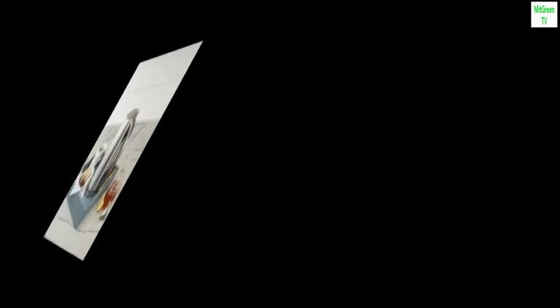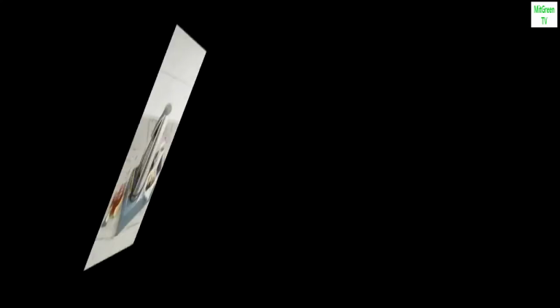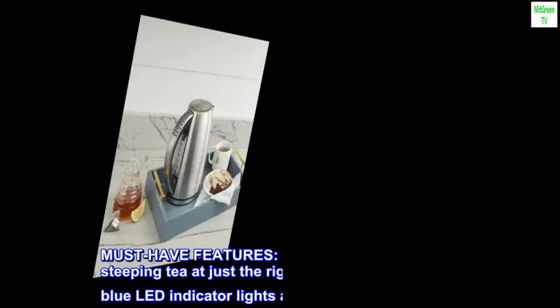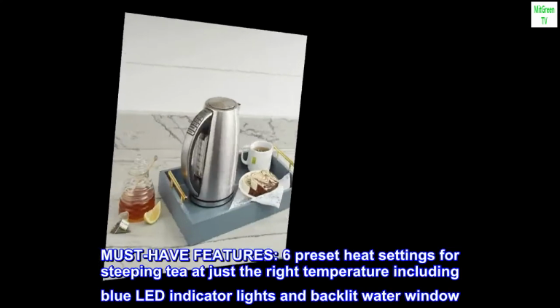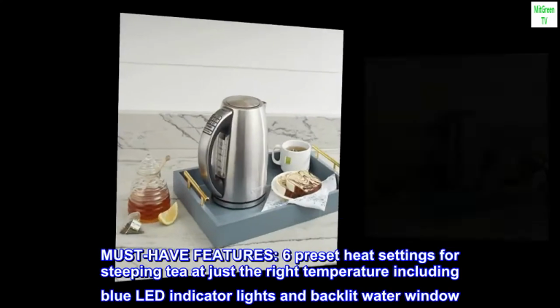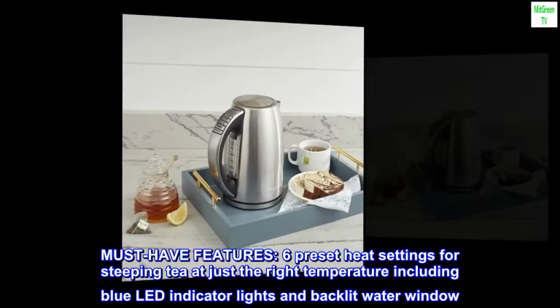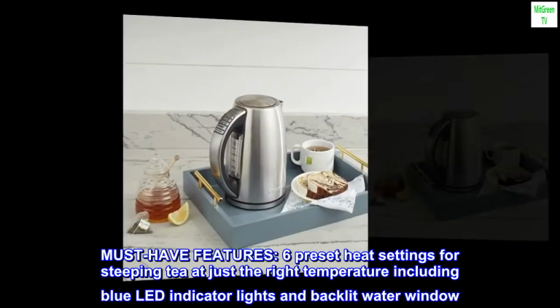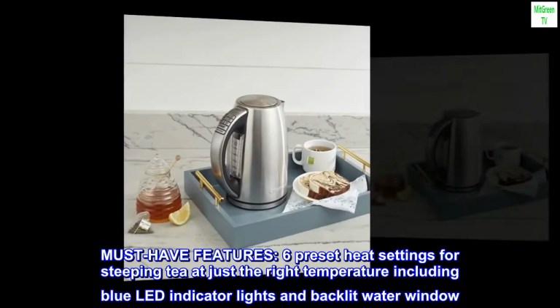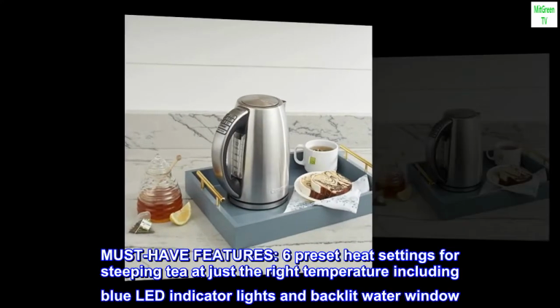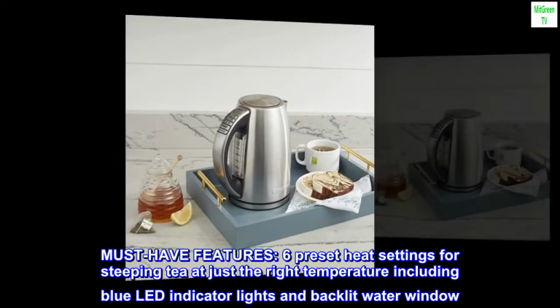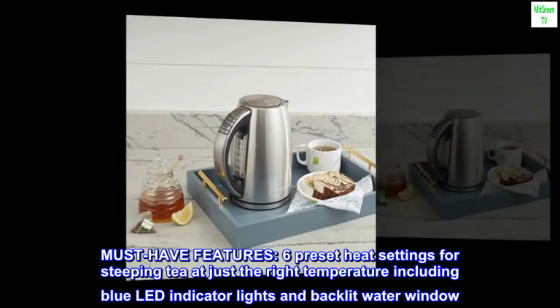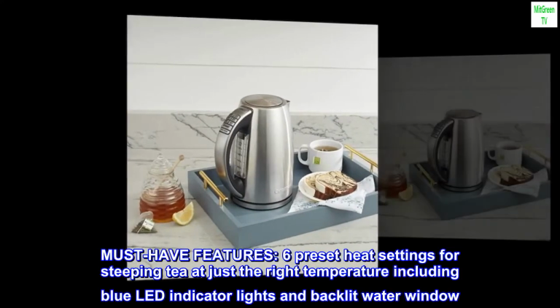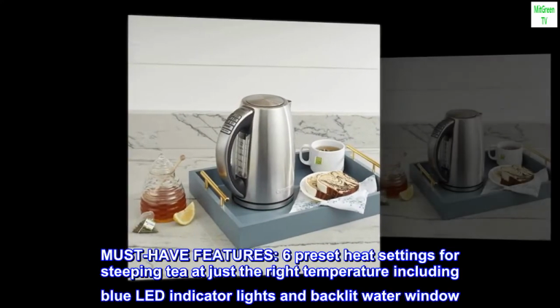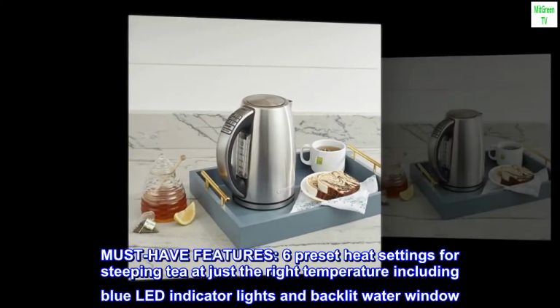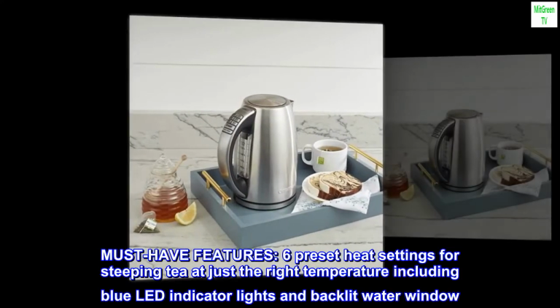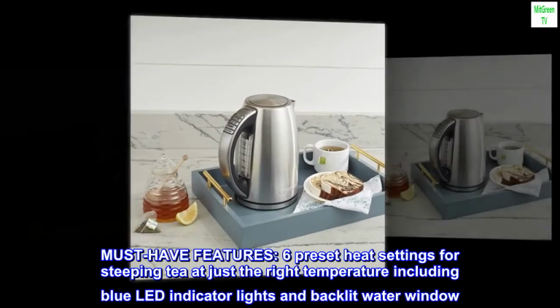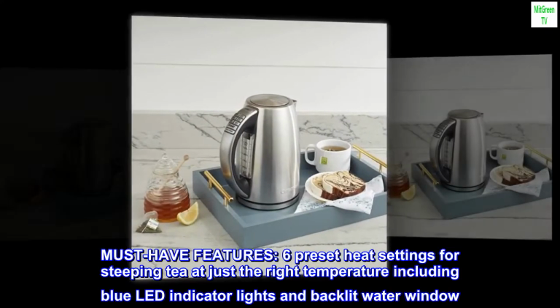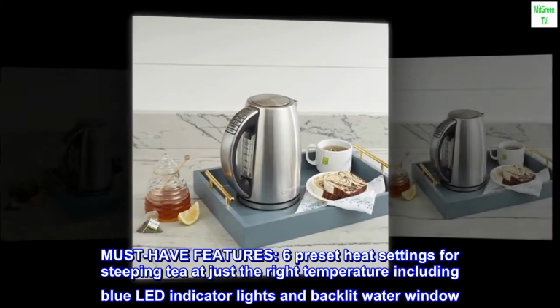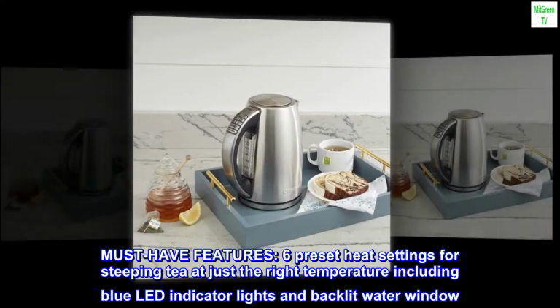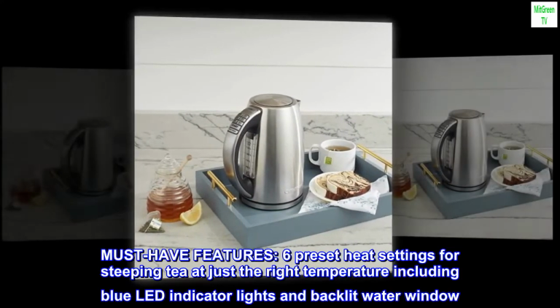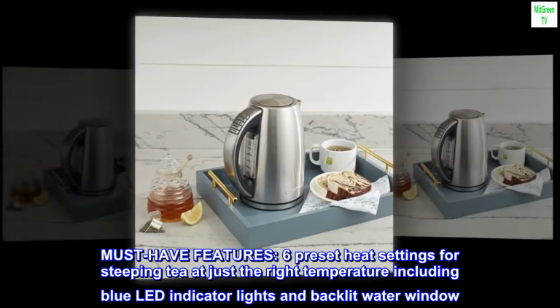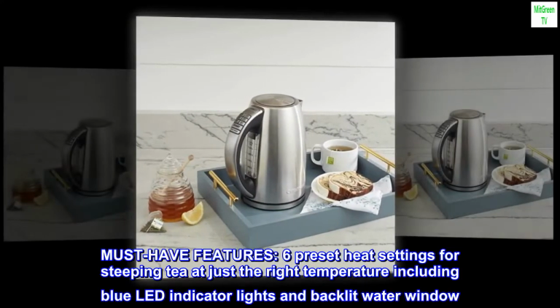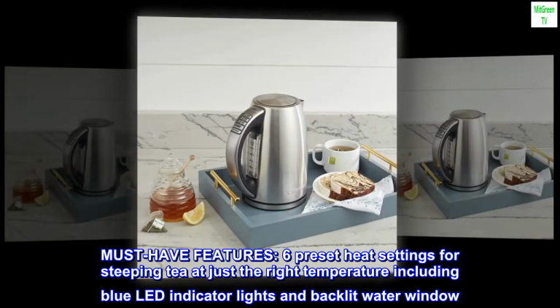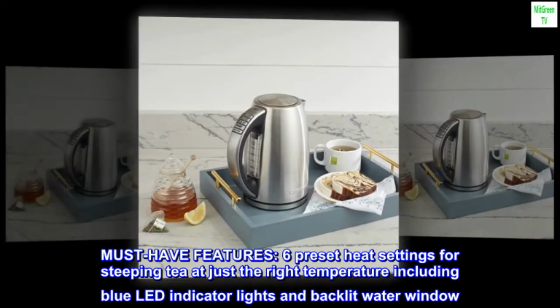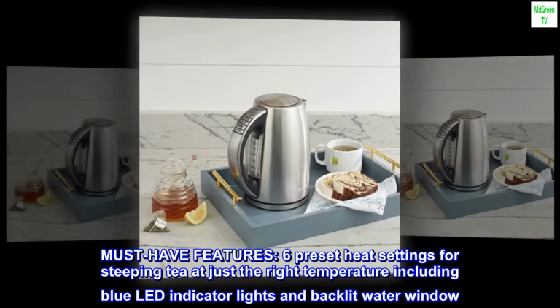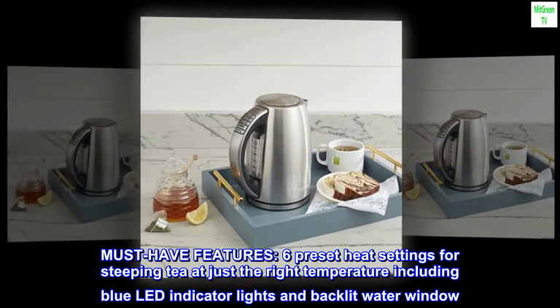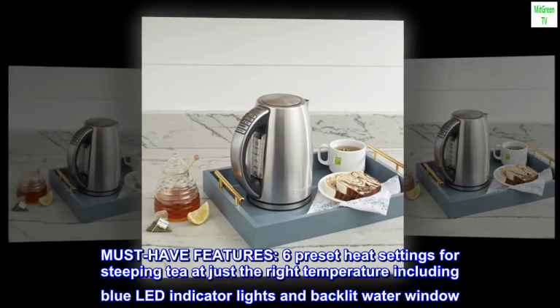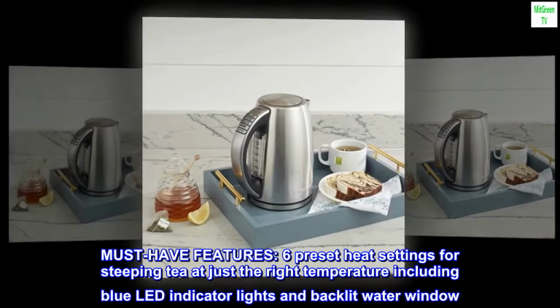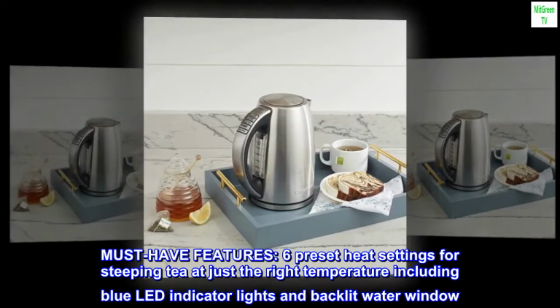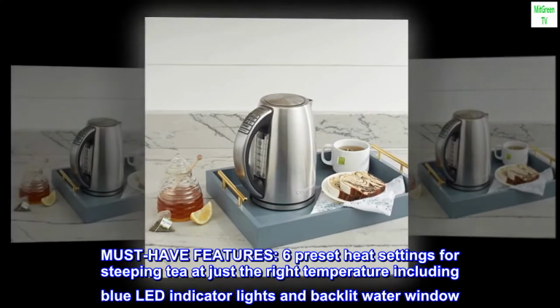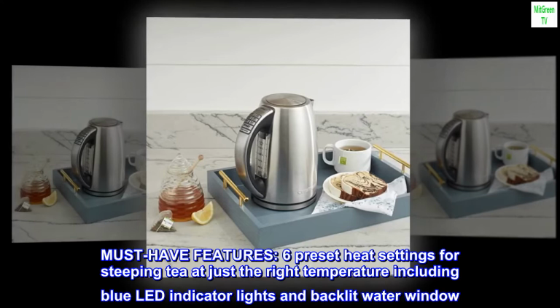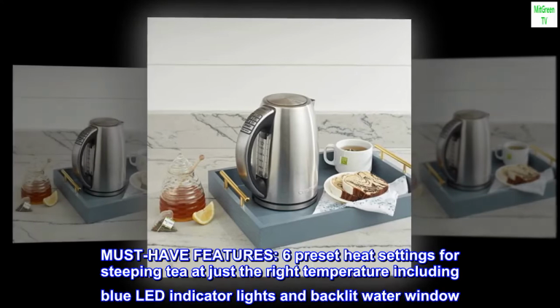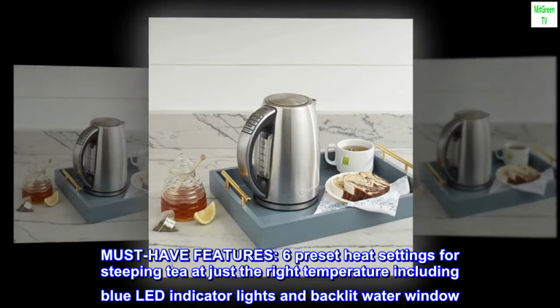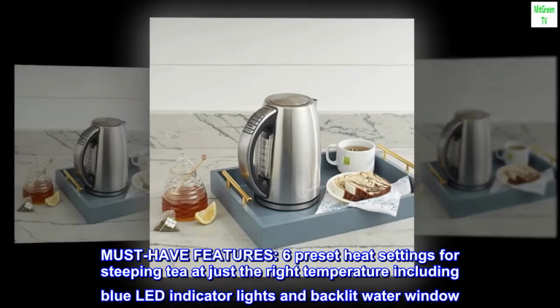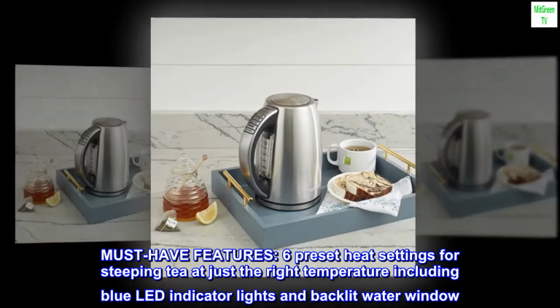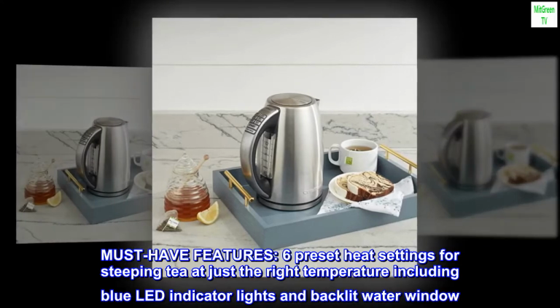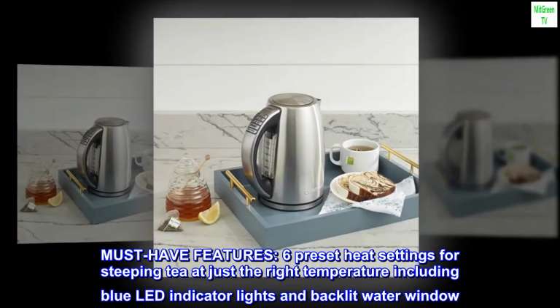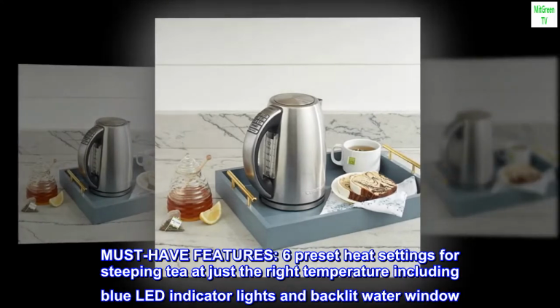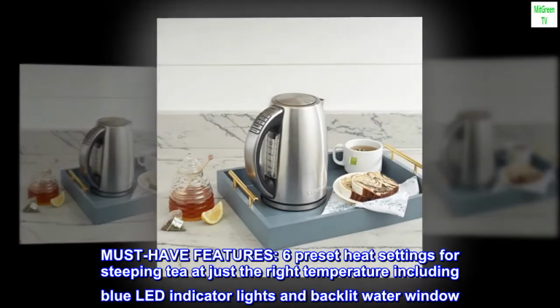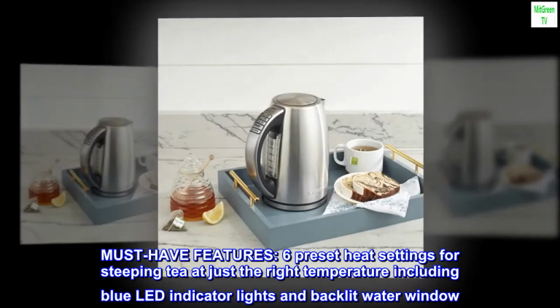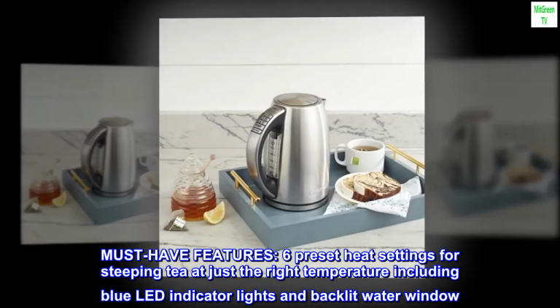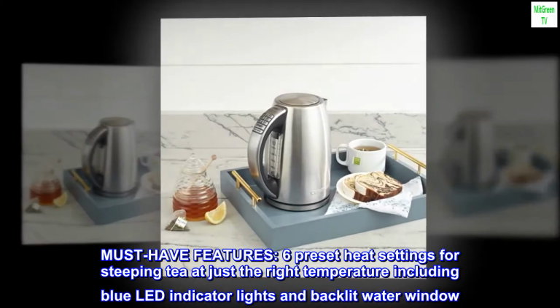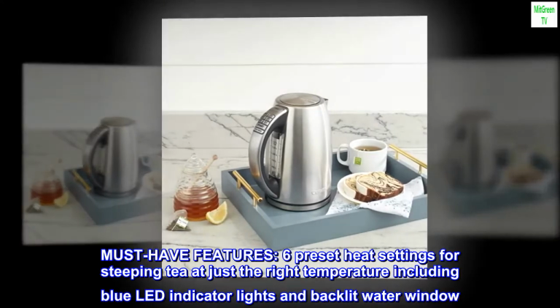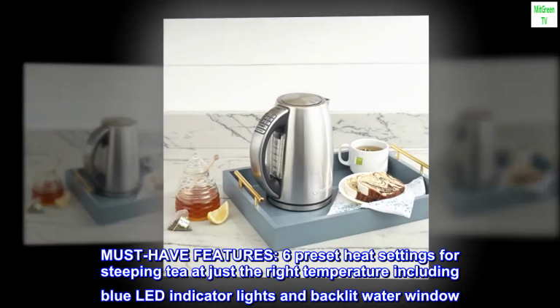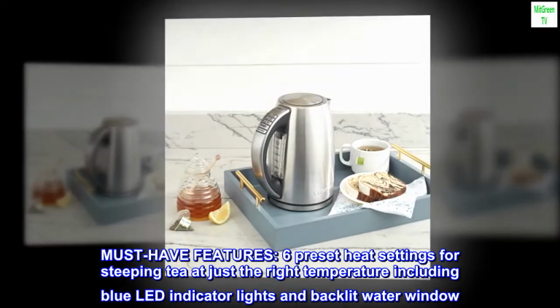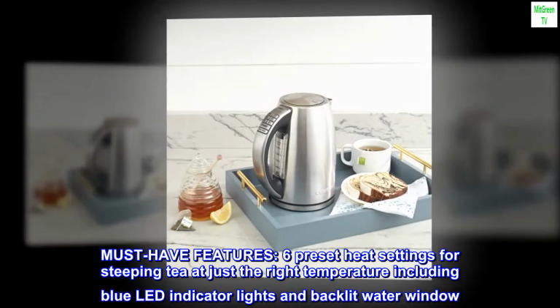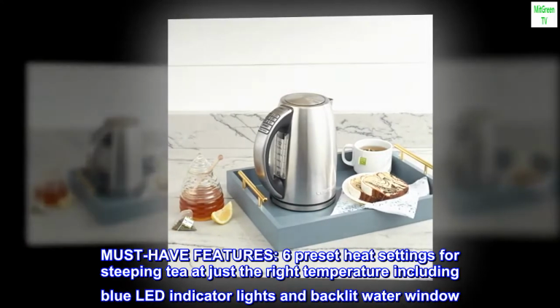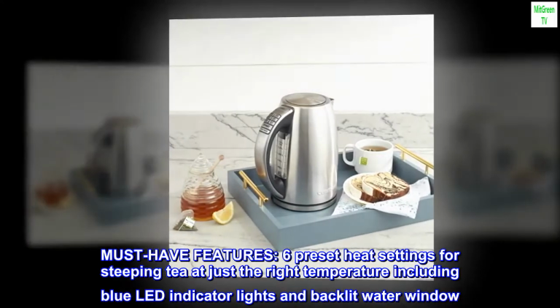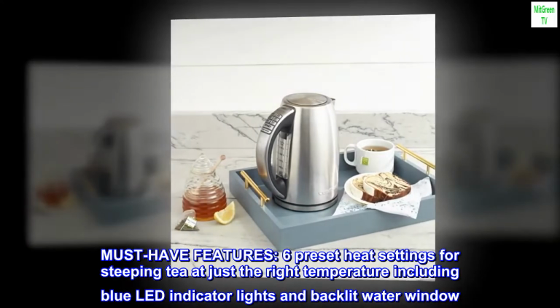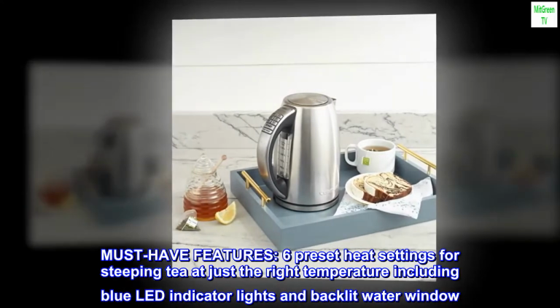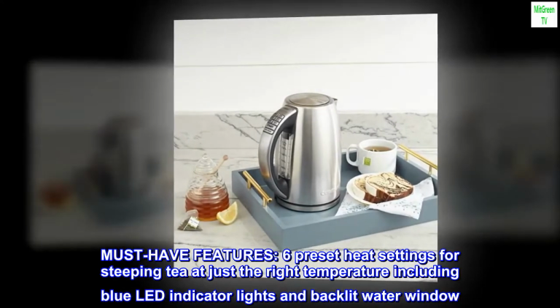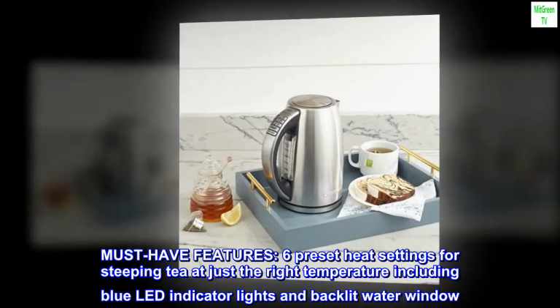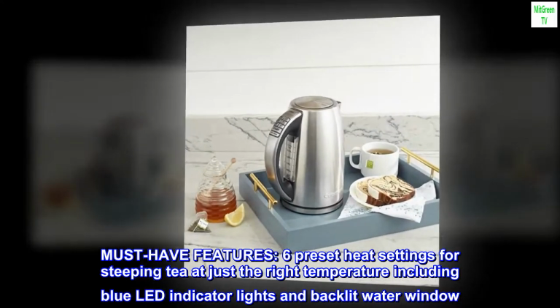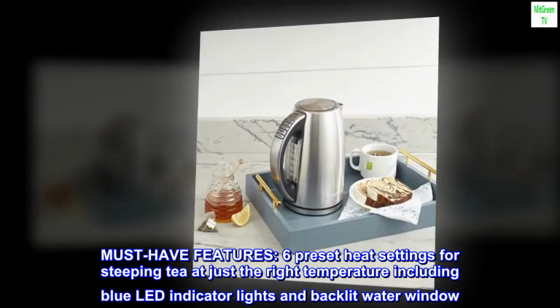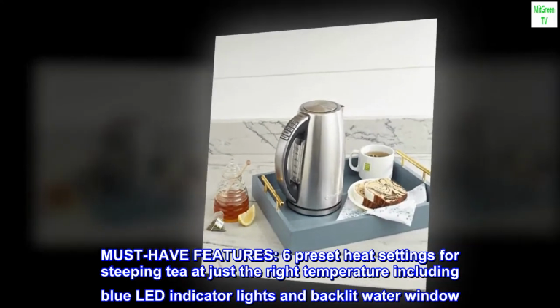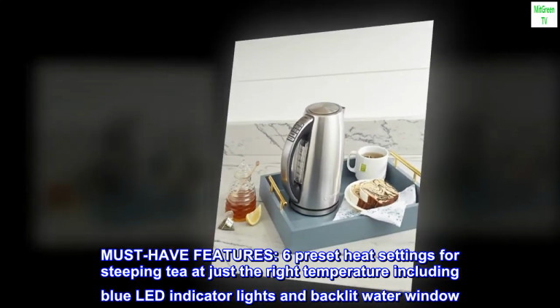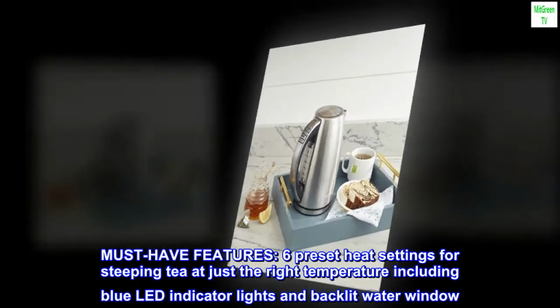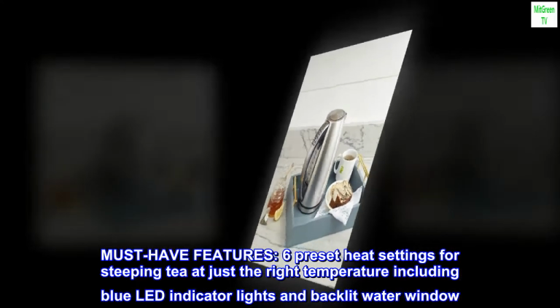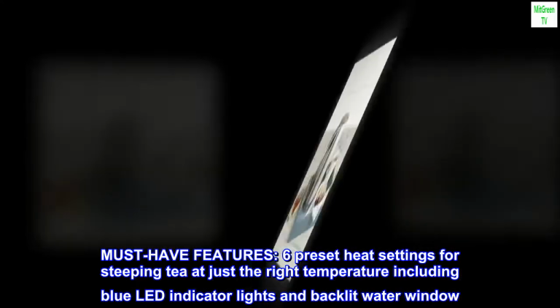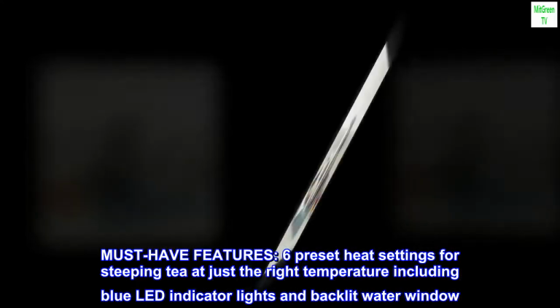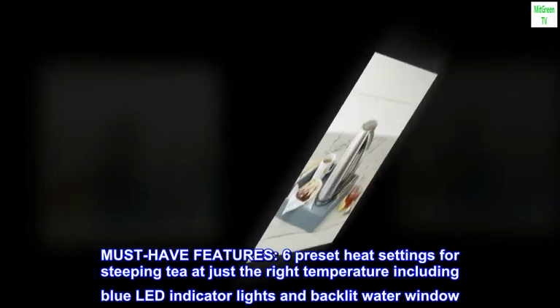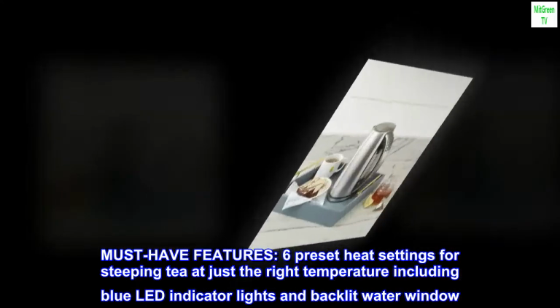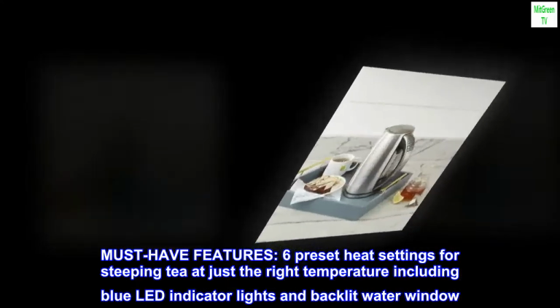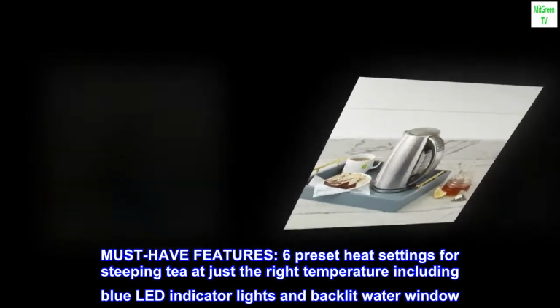Must-have features: 6 preset heat settings for steeping tea at just the right temperature, including blue LED indicator lights and a backlit water window.